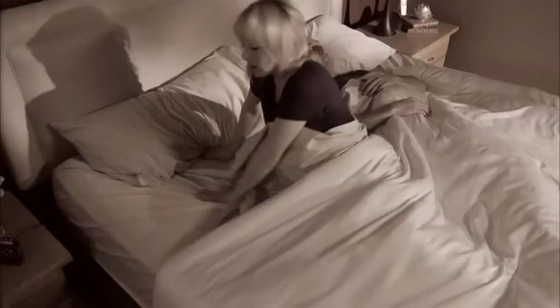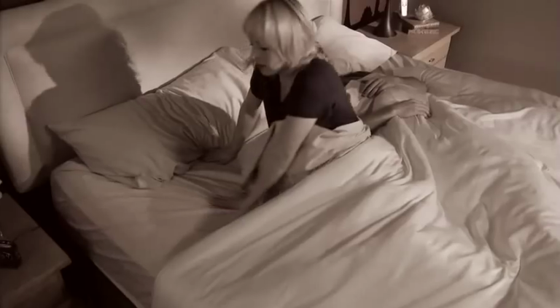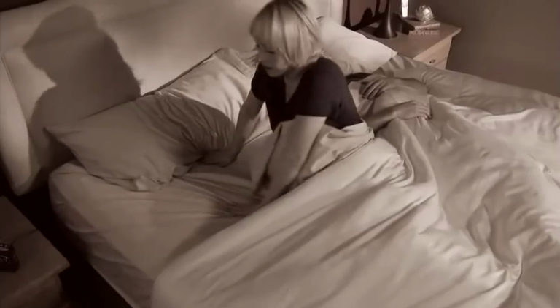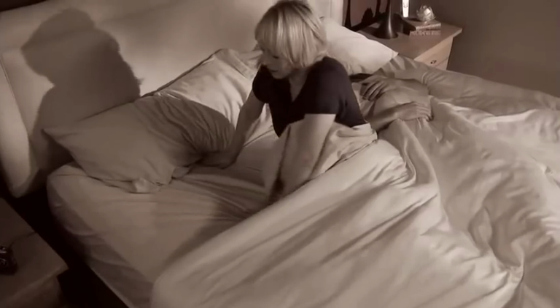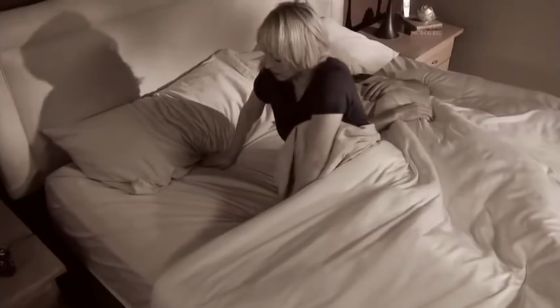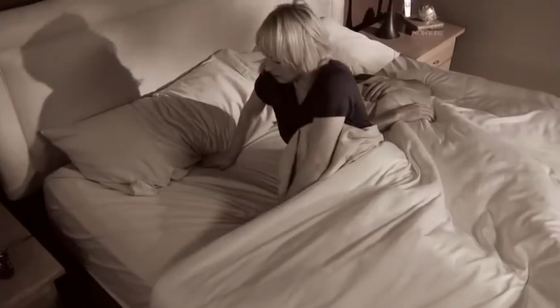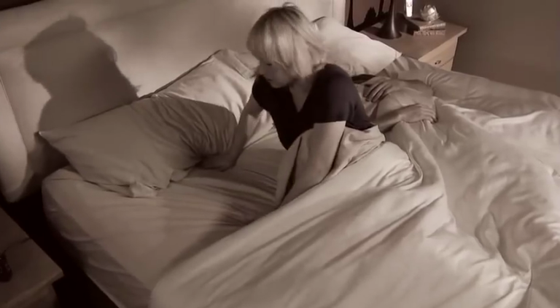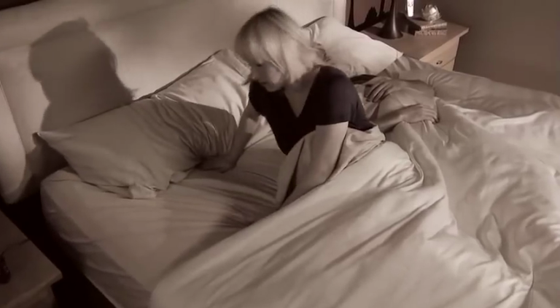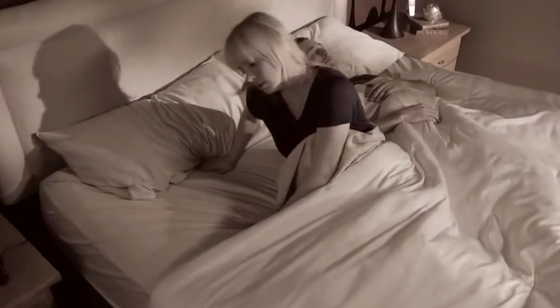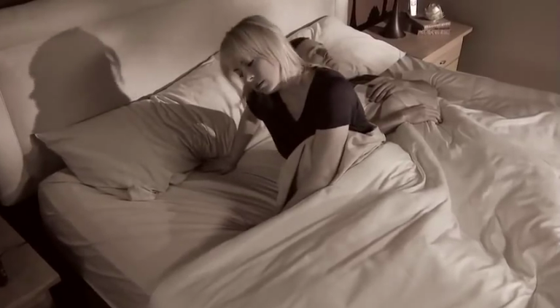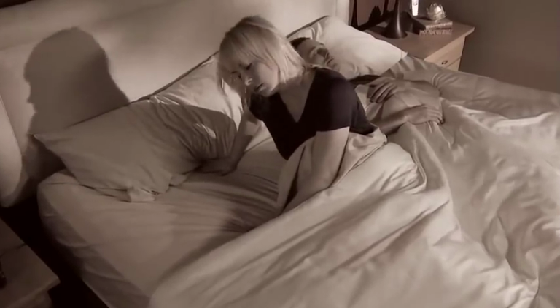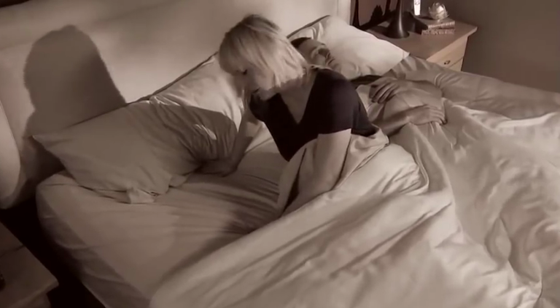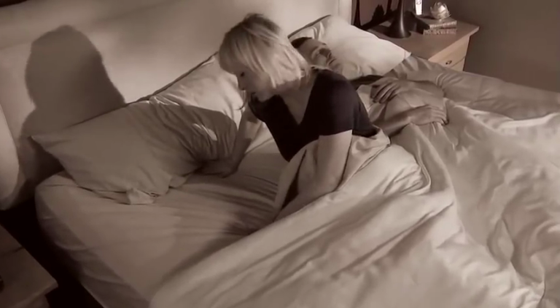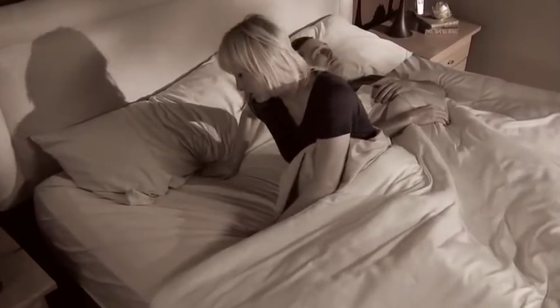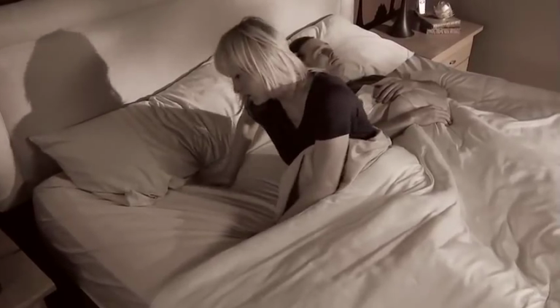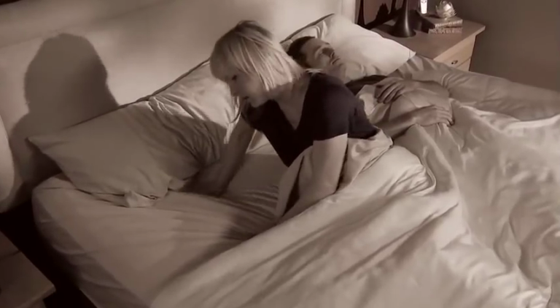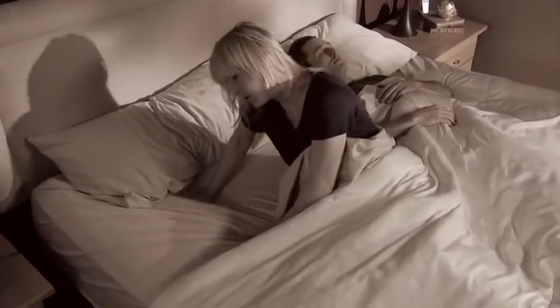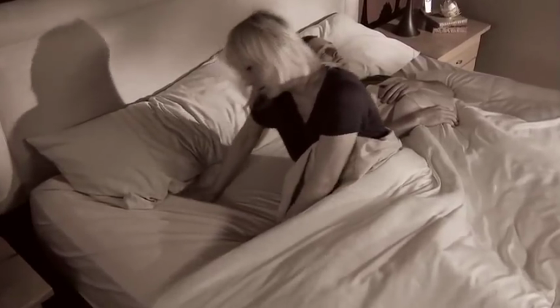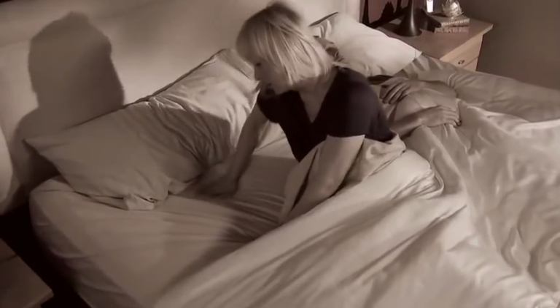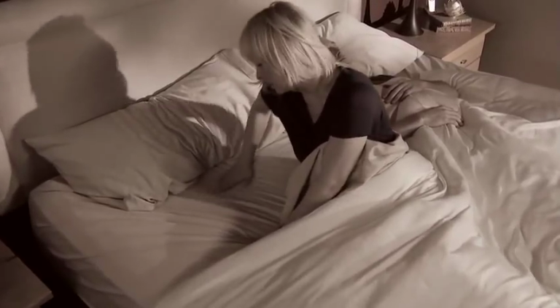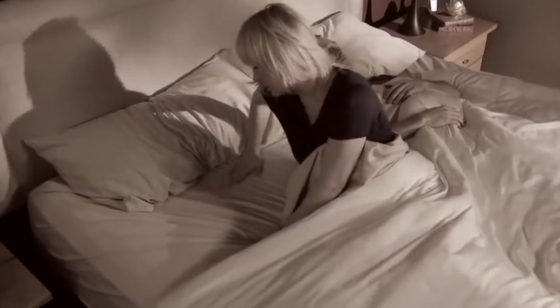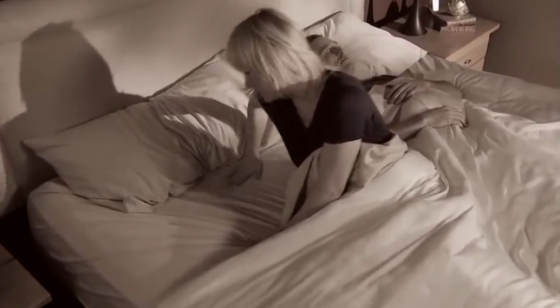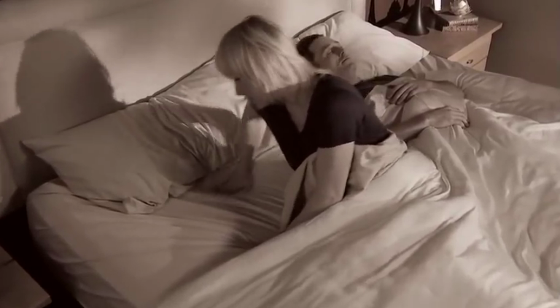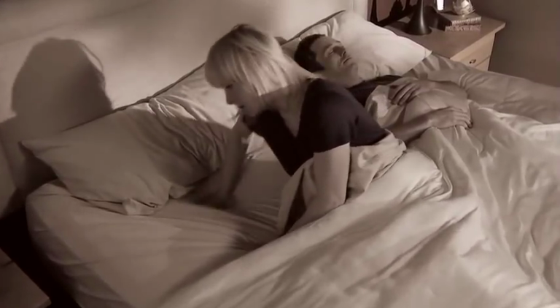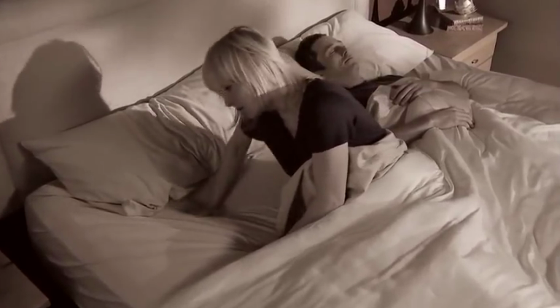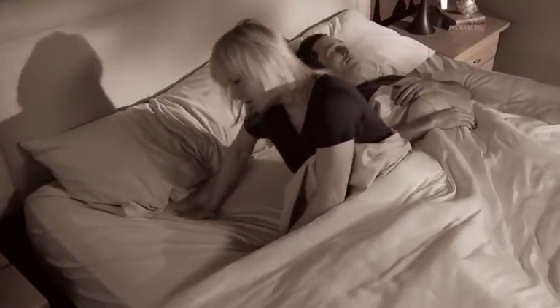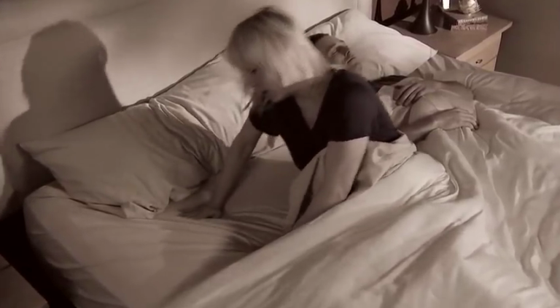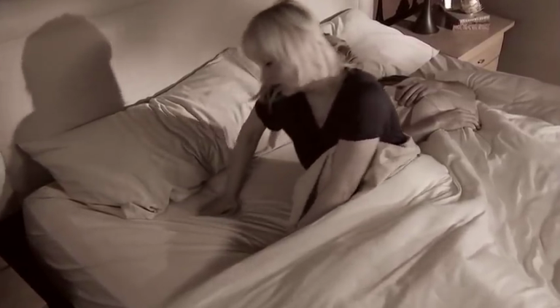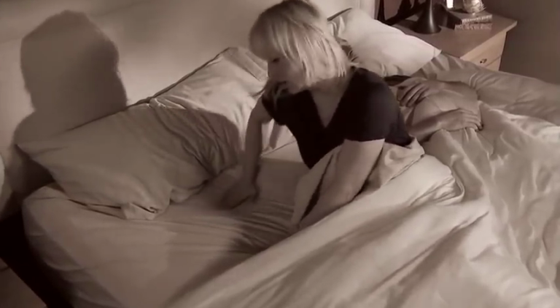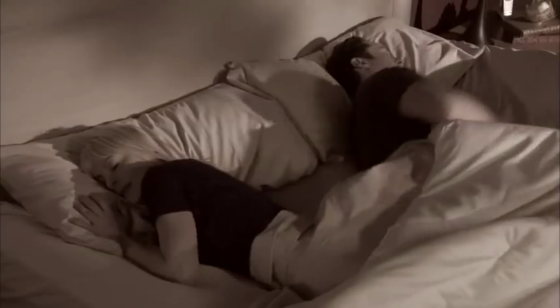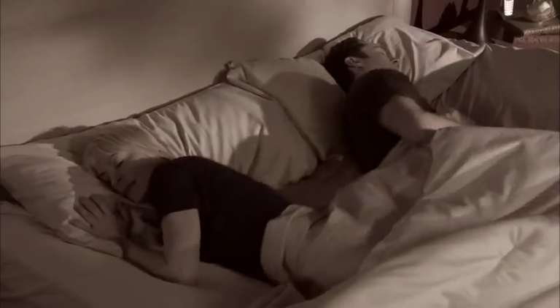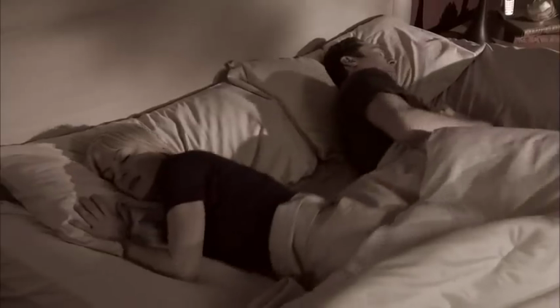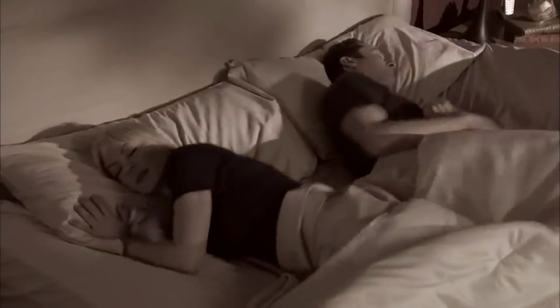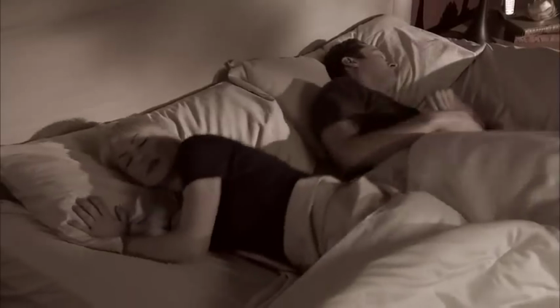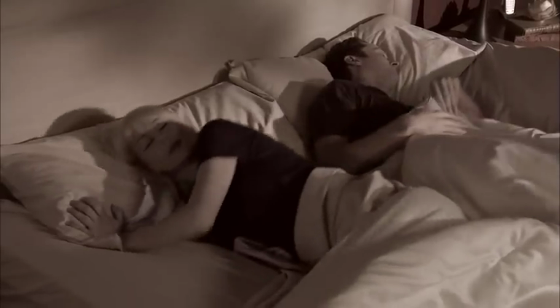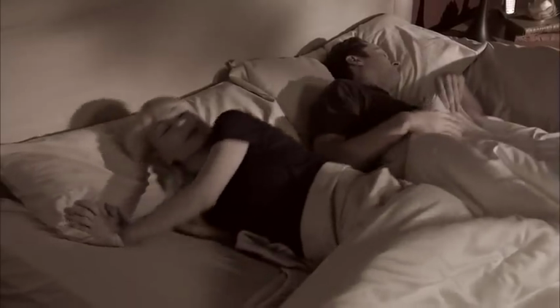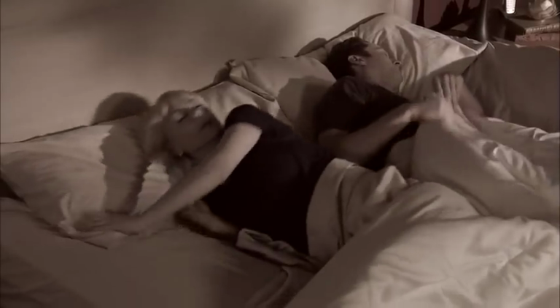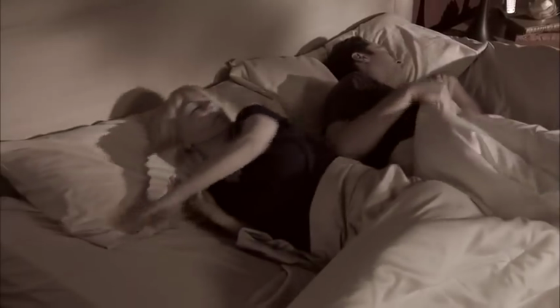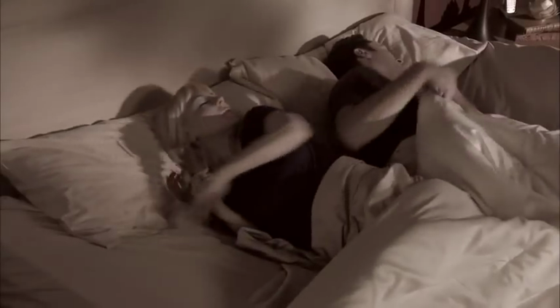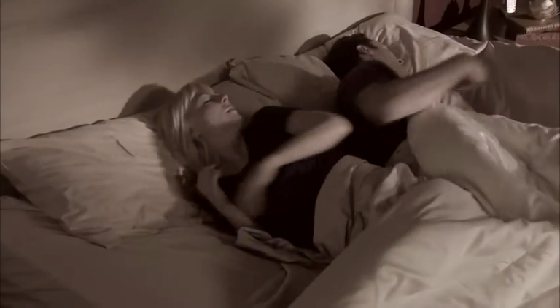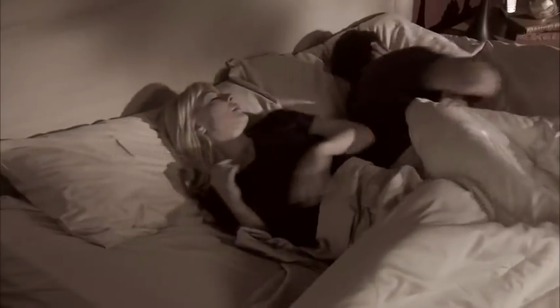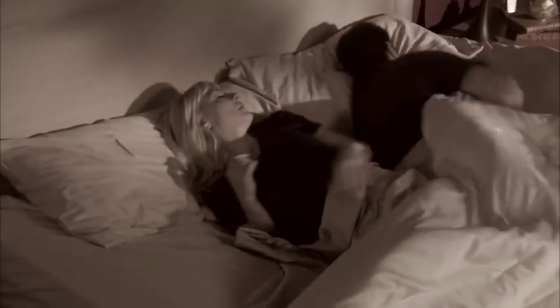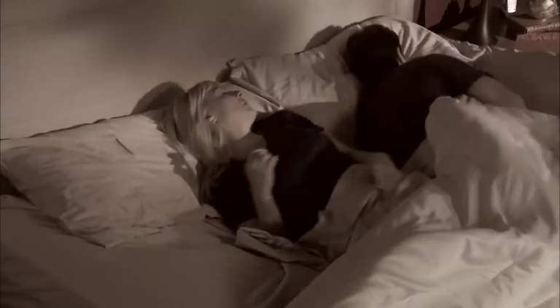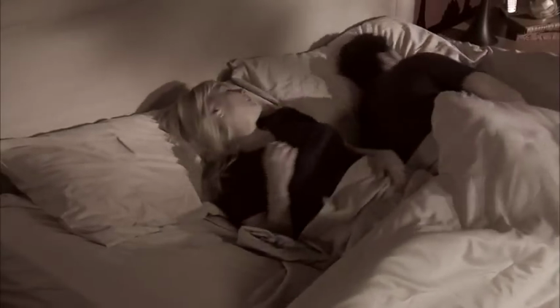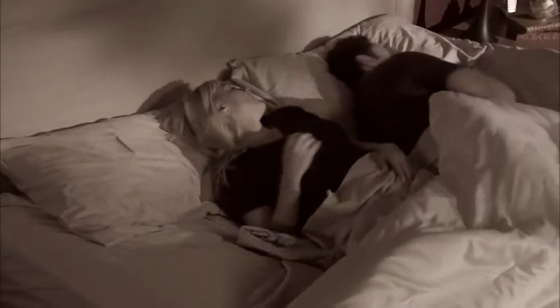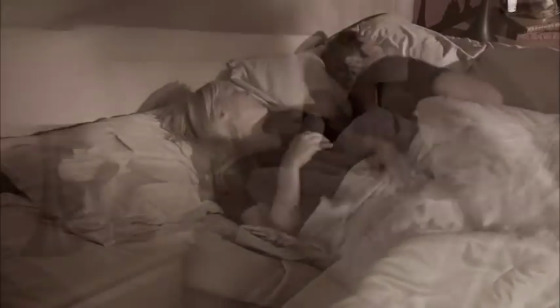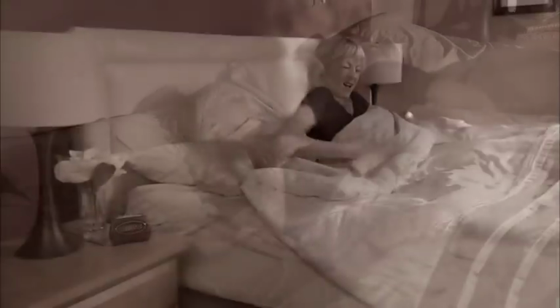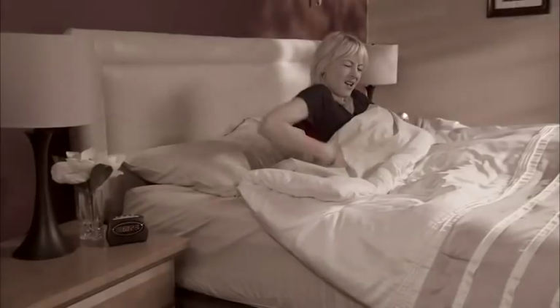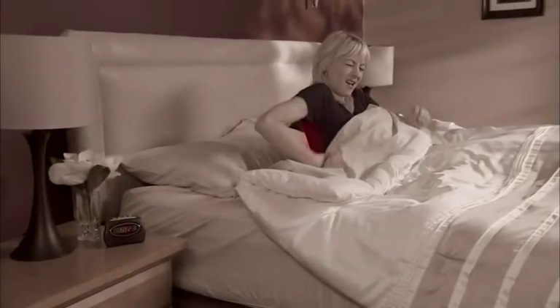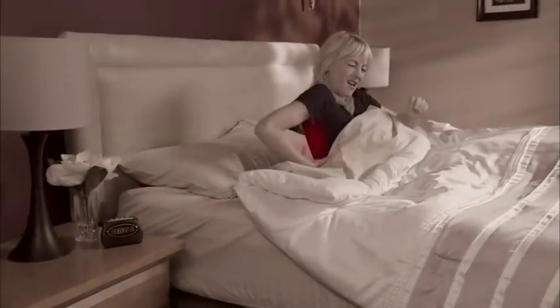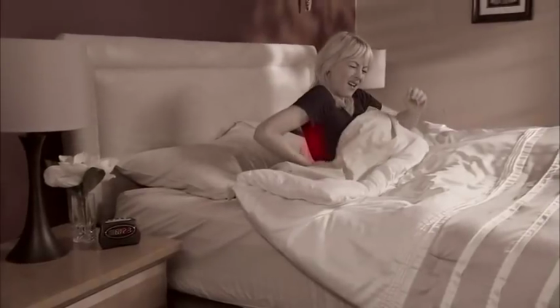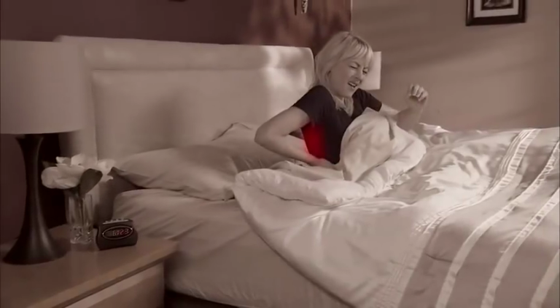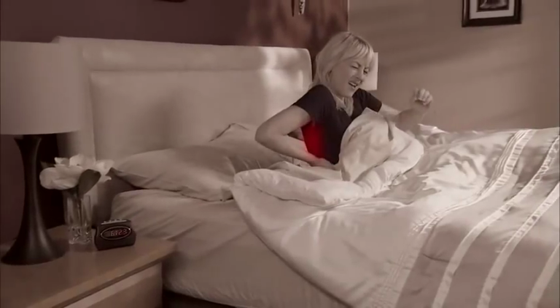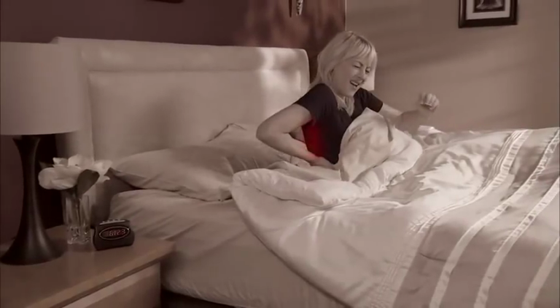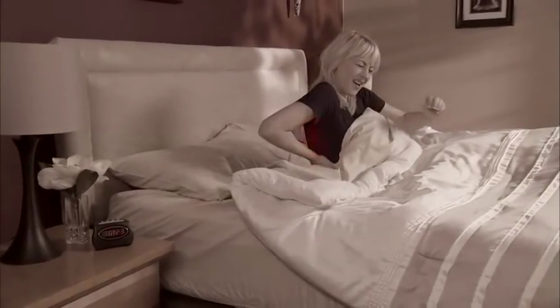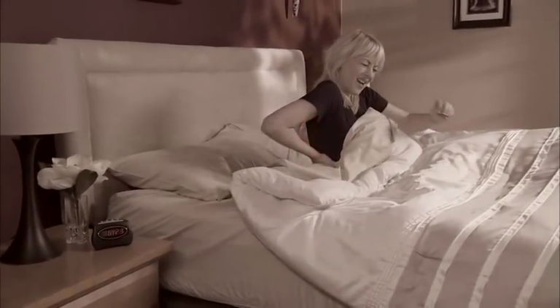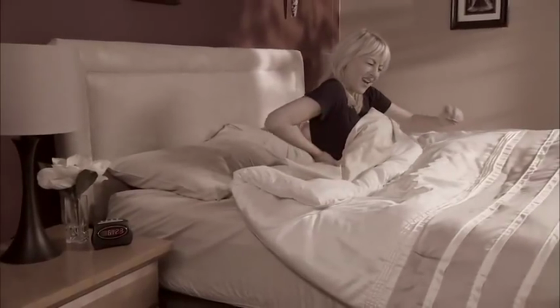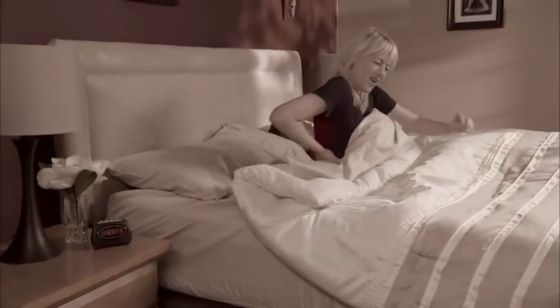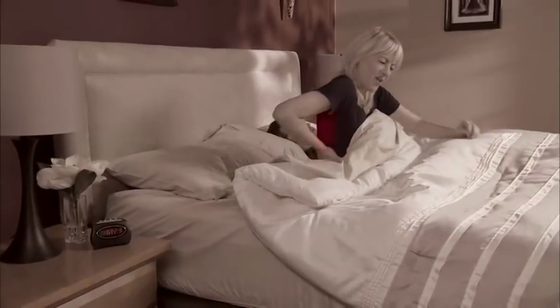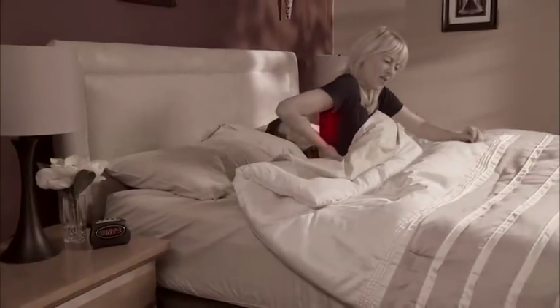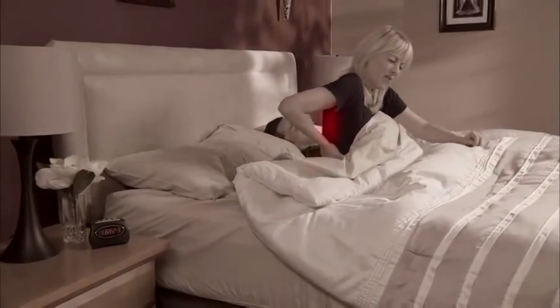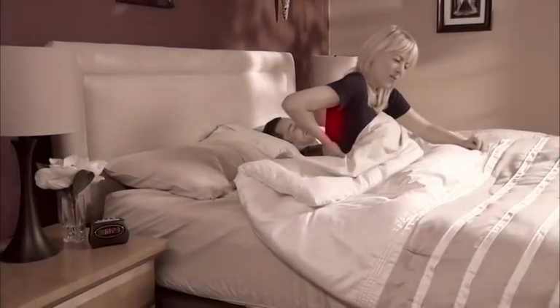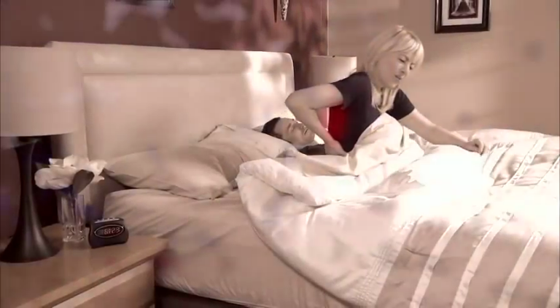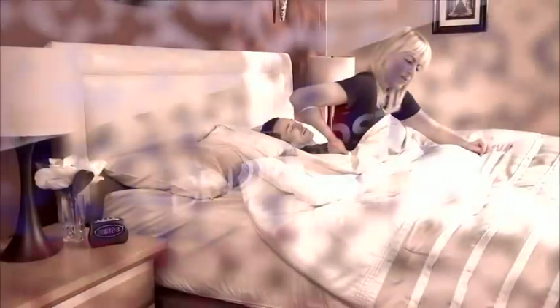Is sleeping on a saggy mattress keeping you awake? You toss and turn all night, then you wake up with a backache.